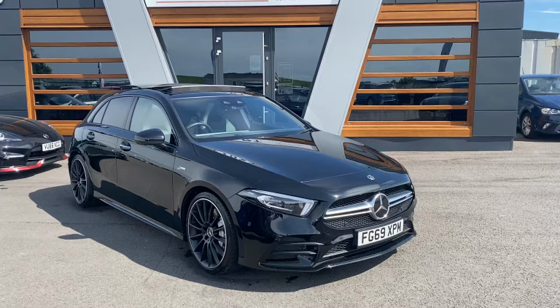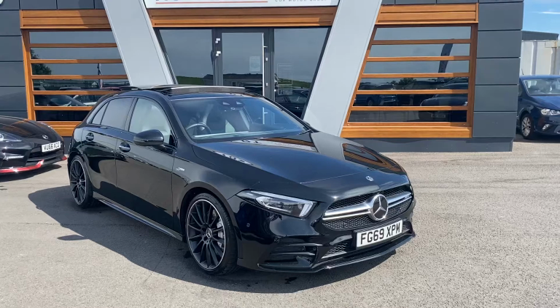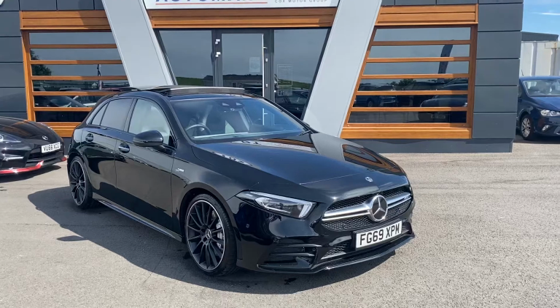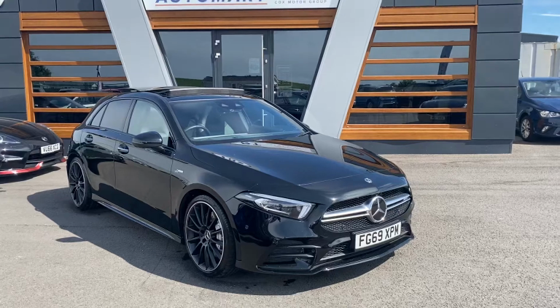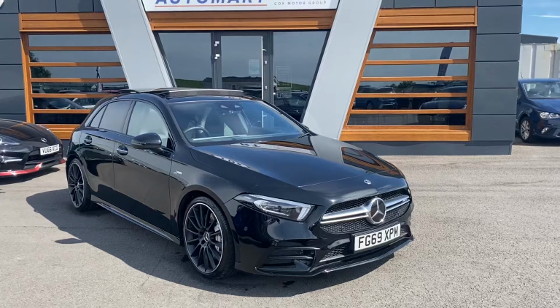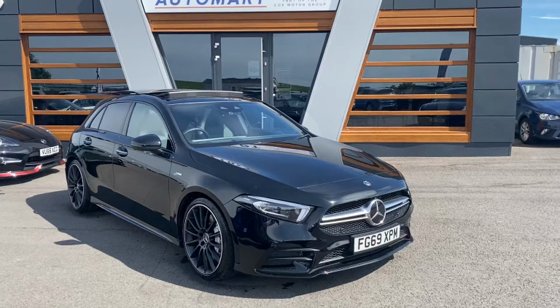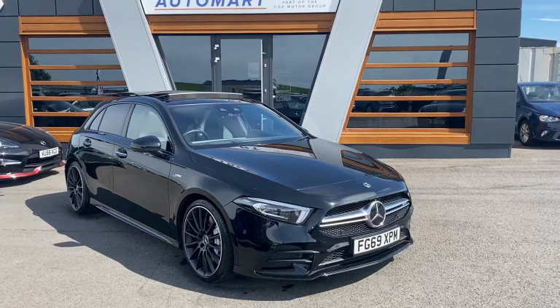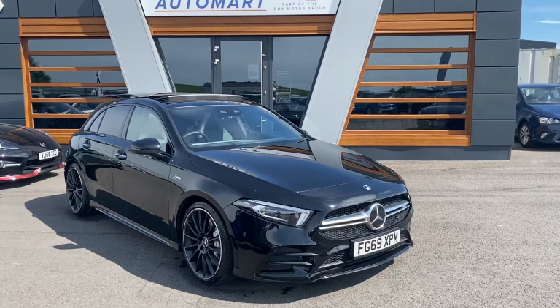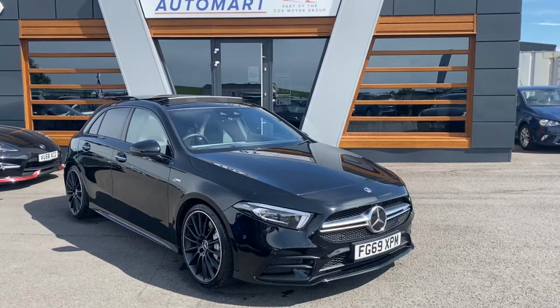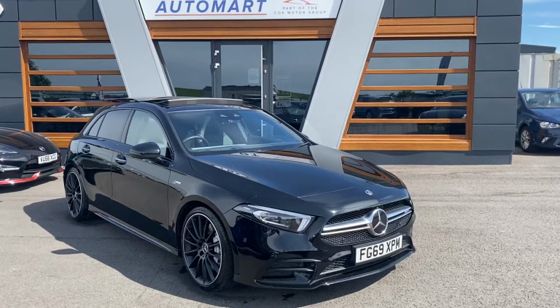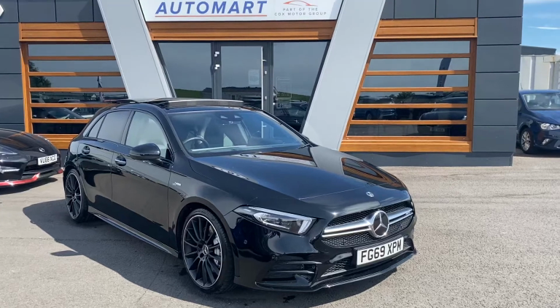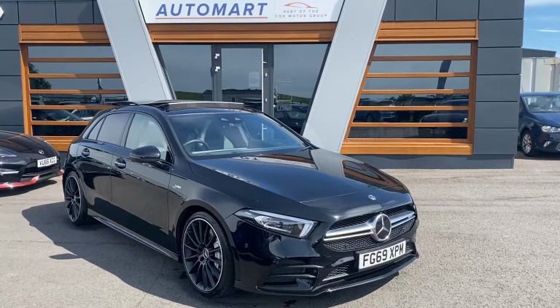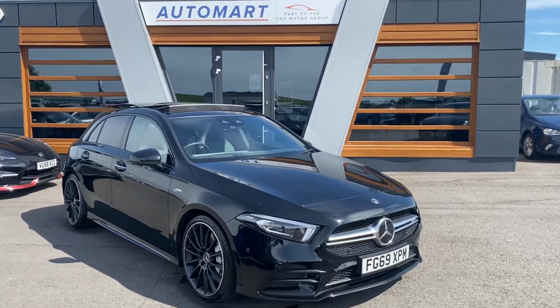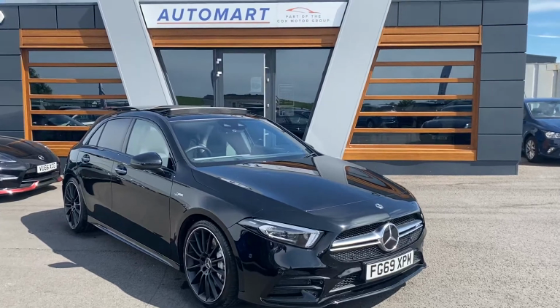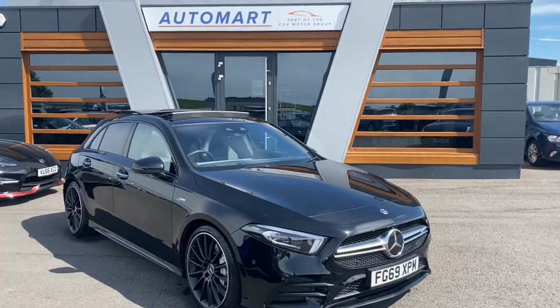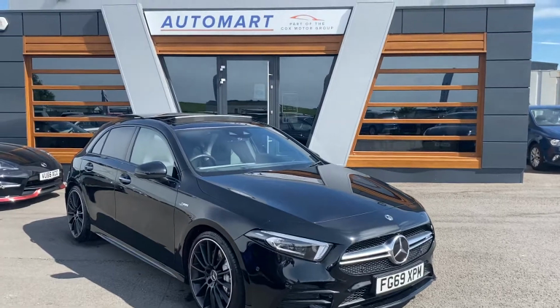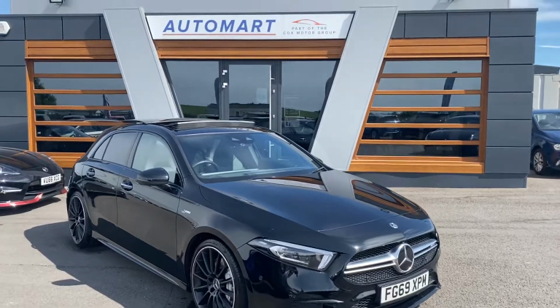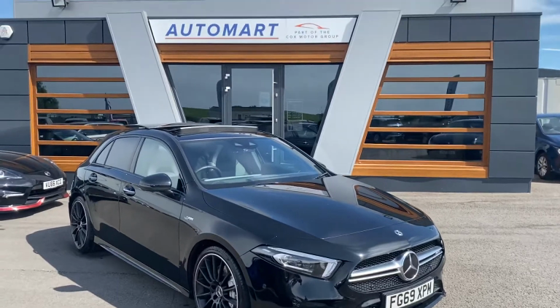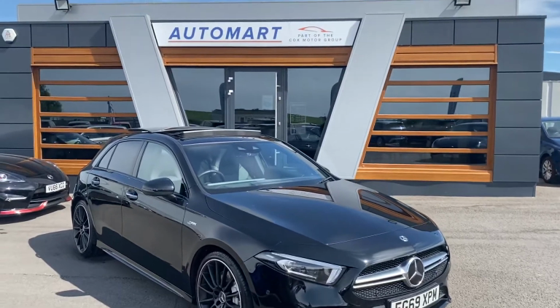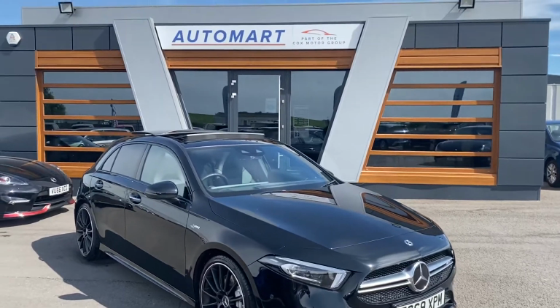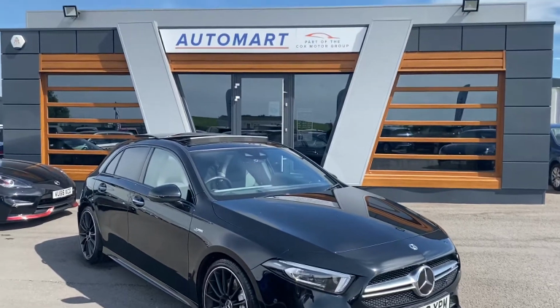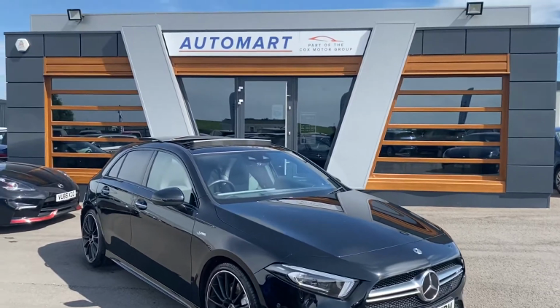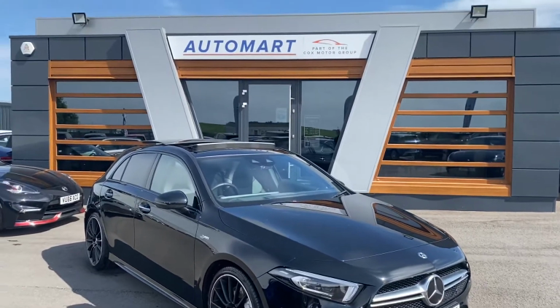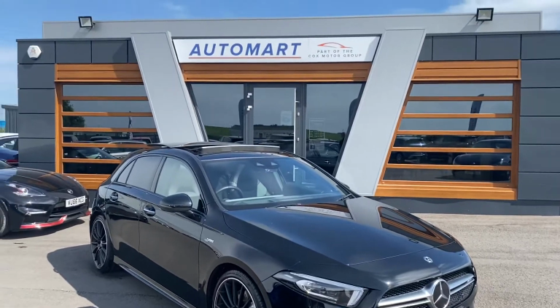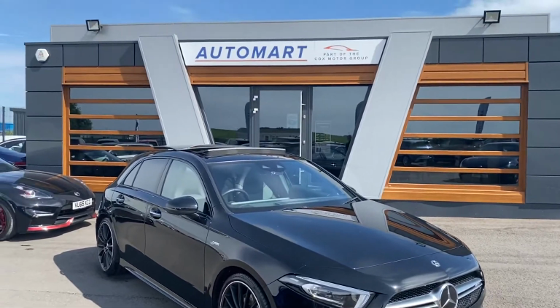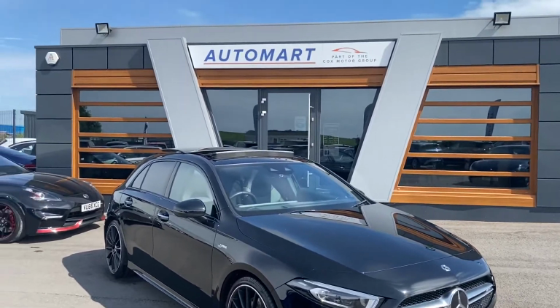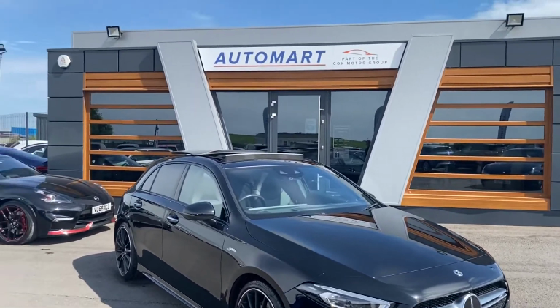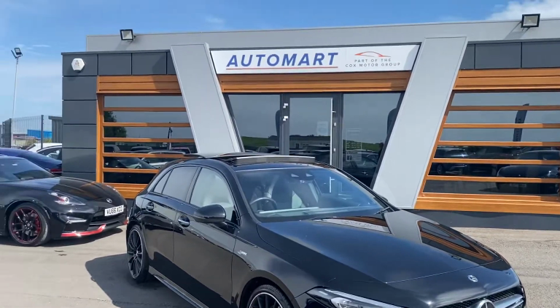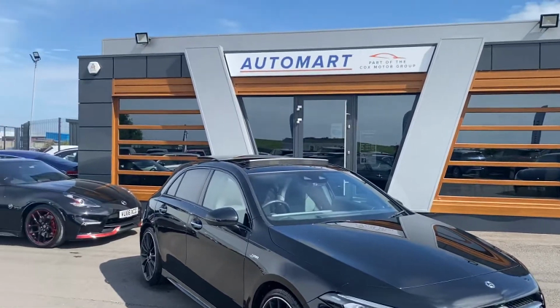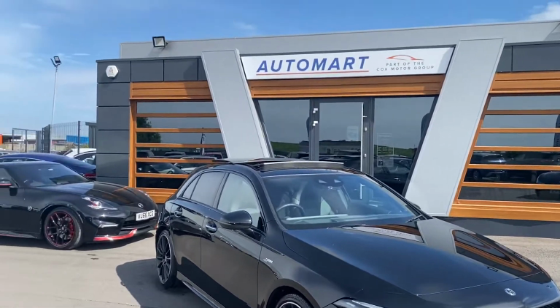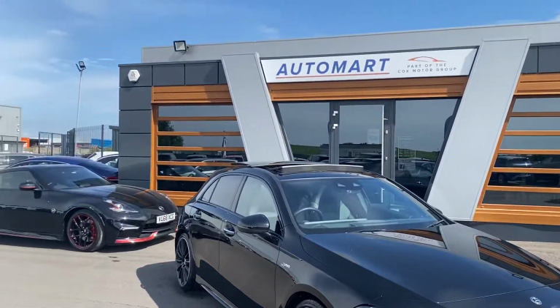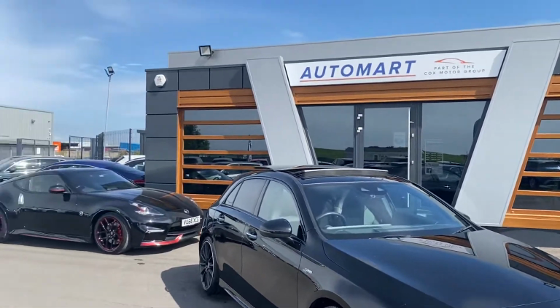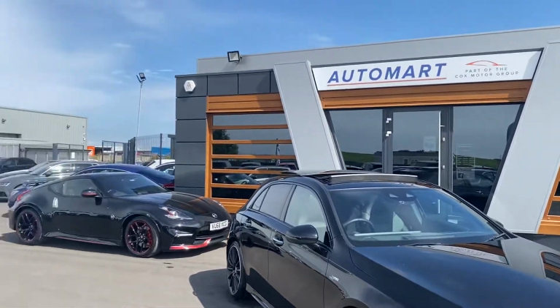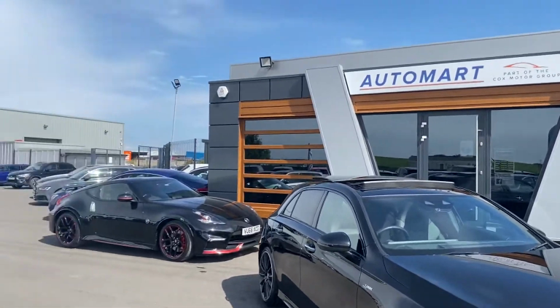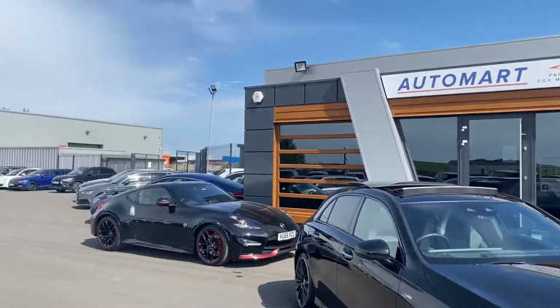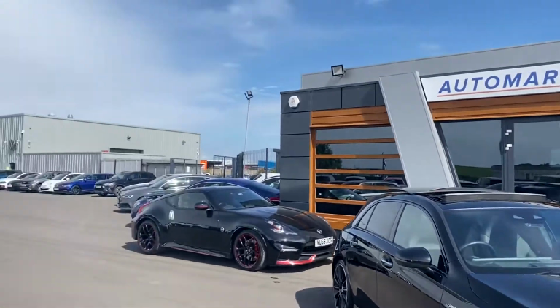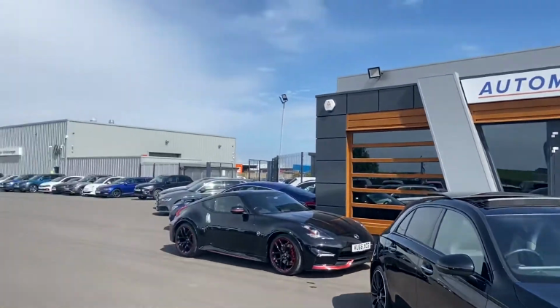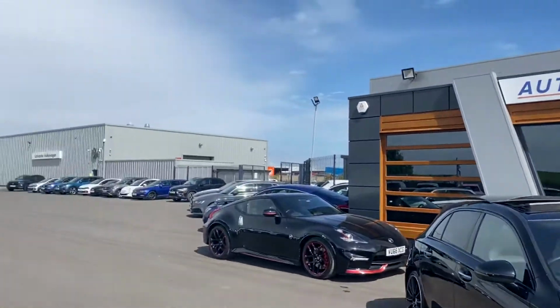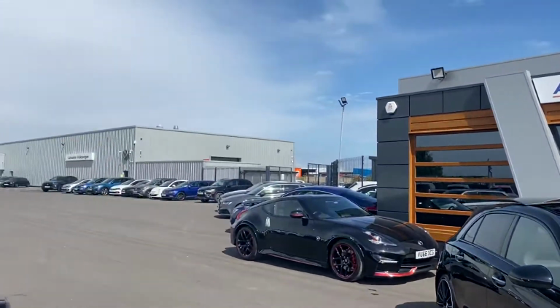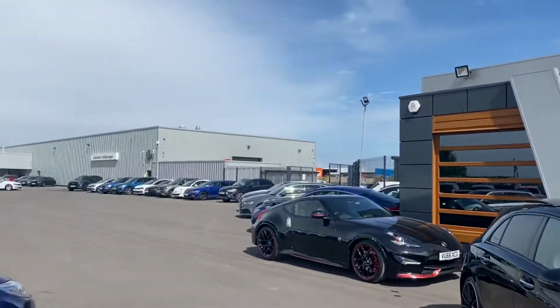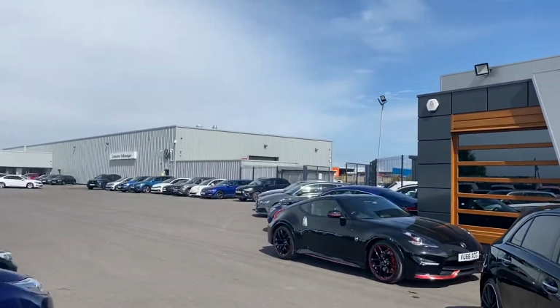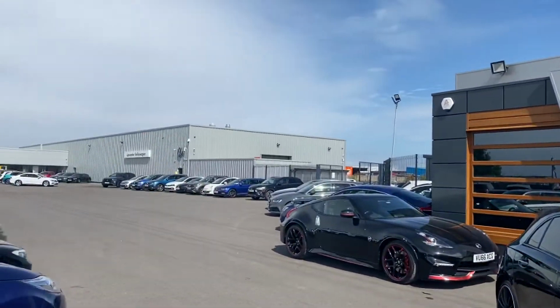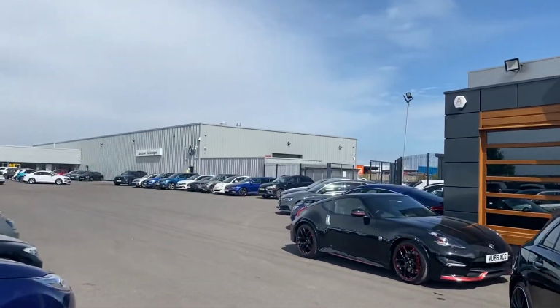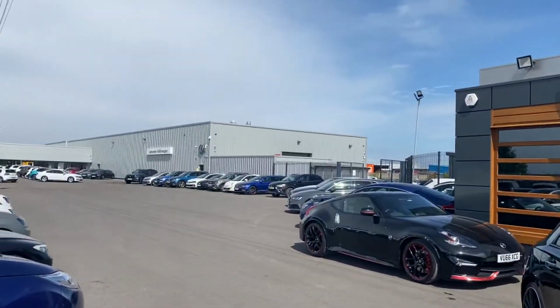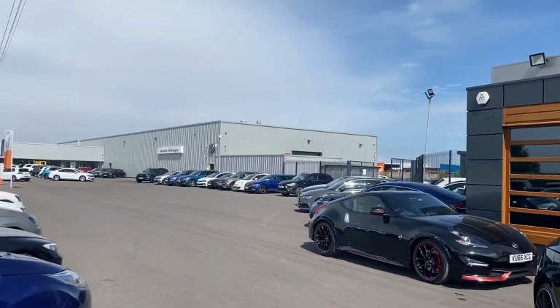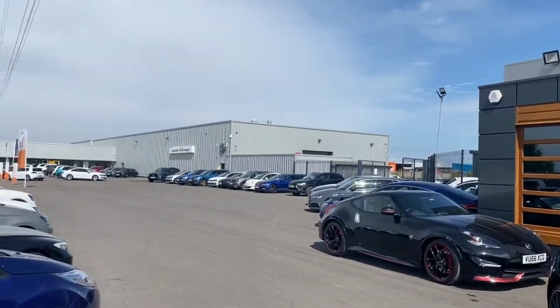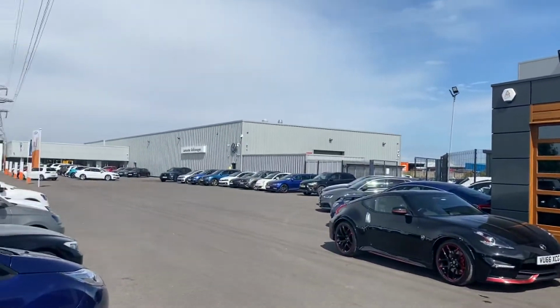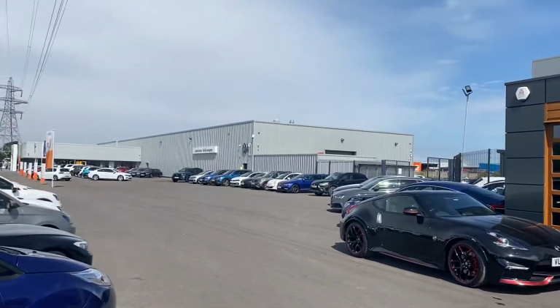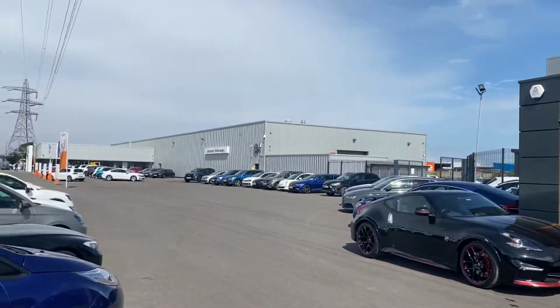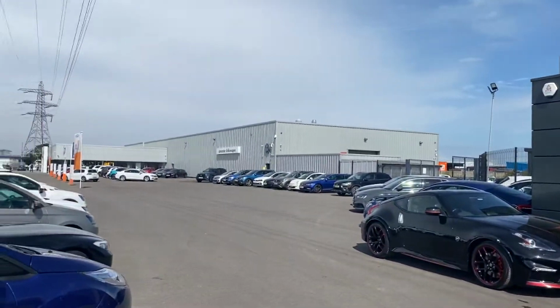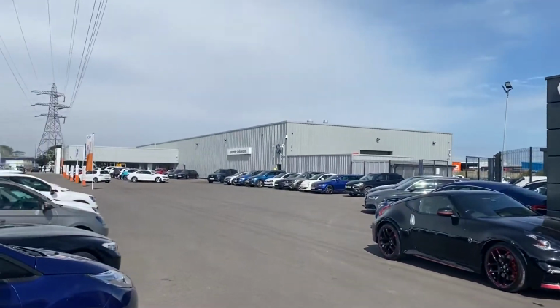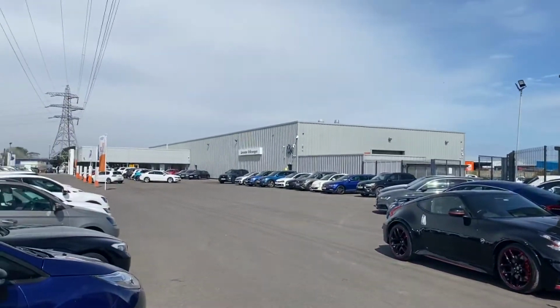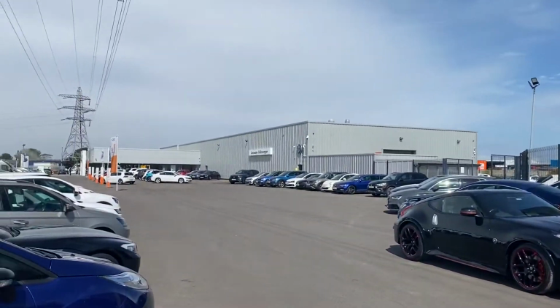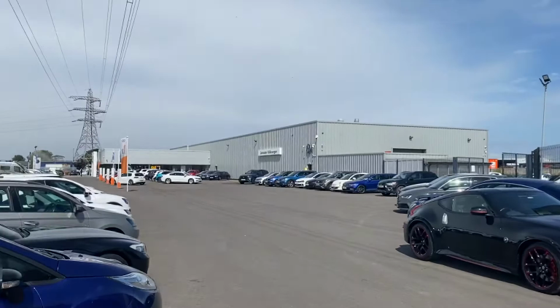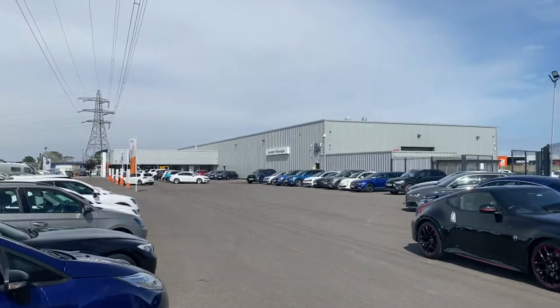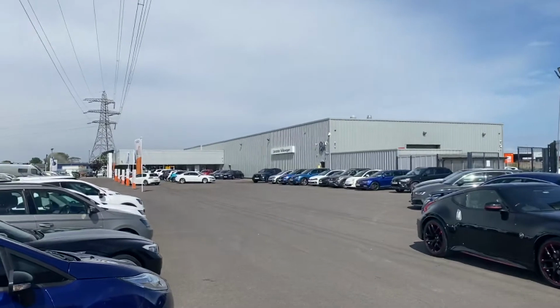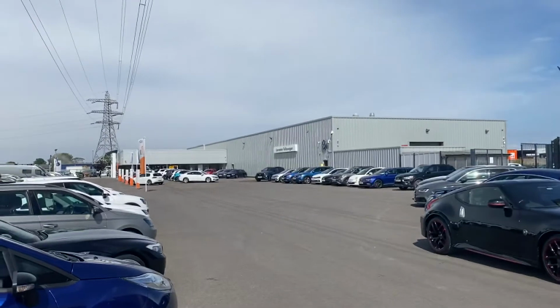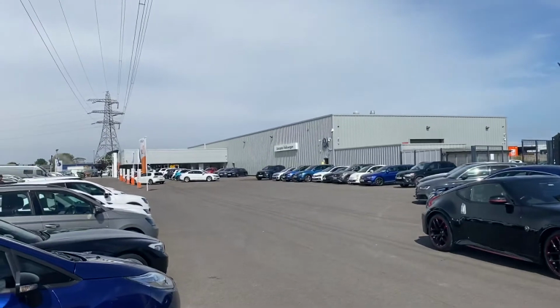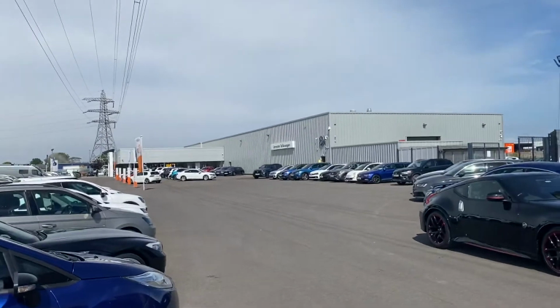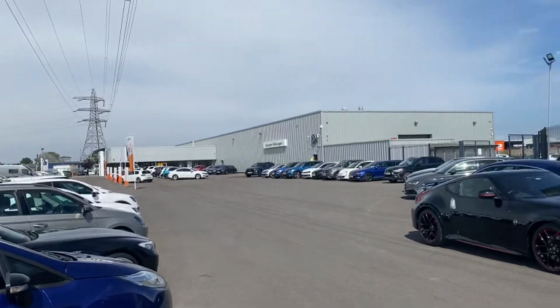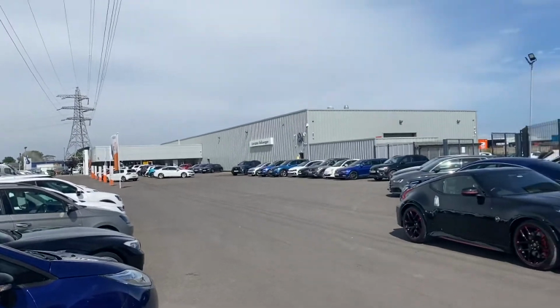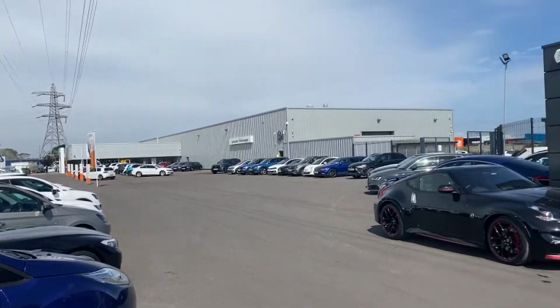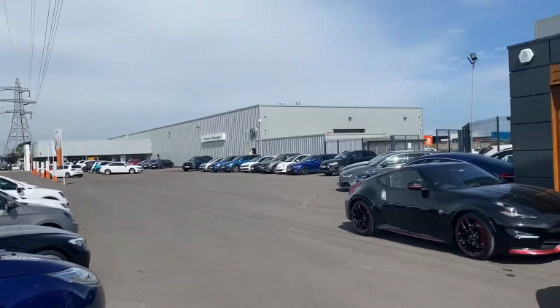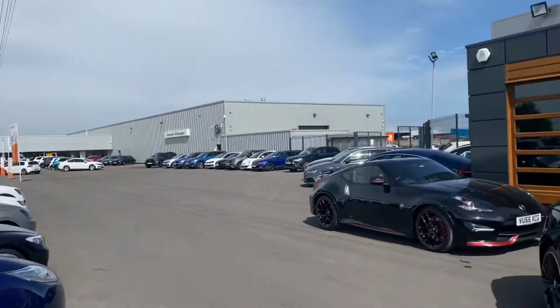Hi guys, Connor at Lancaster Automart, part of the Cox Motor Group, just up in Morecambe next to our big mother Lancaster Volkswagen.